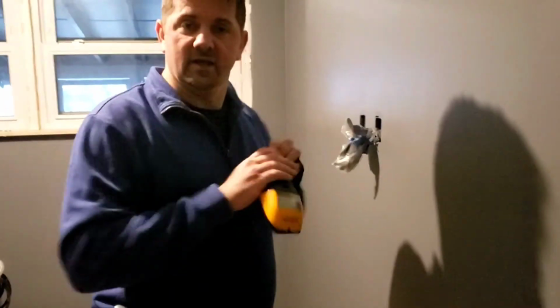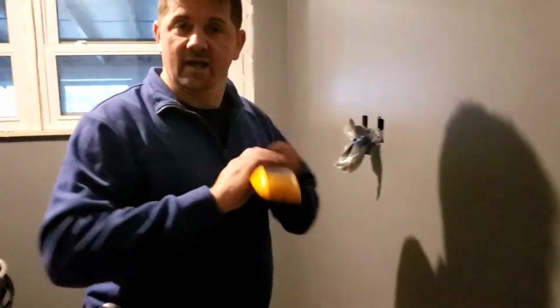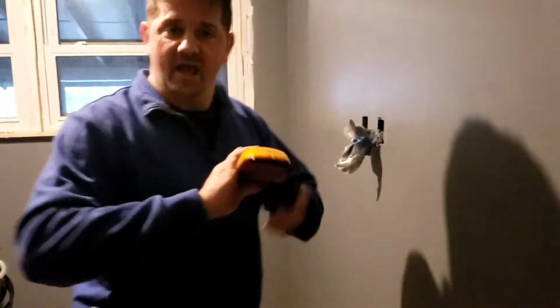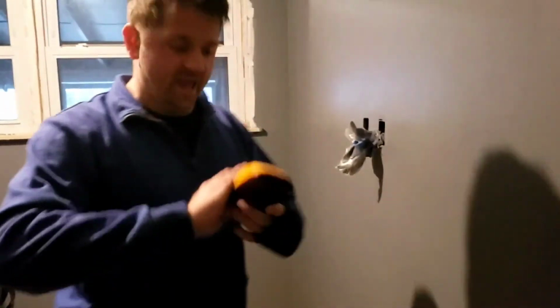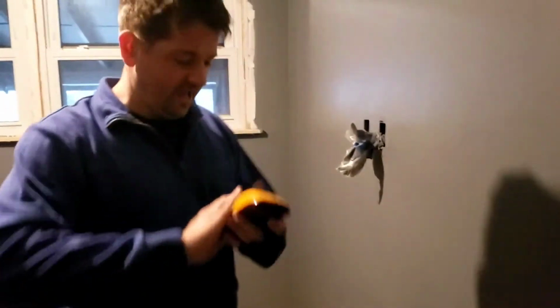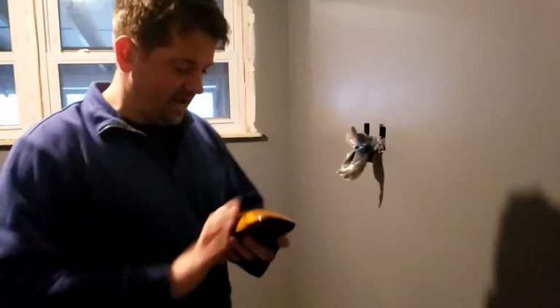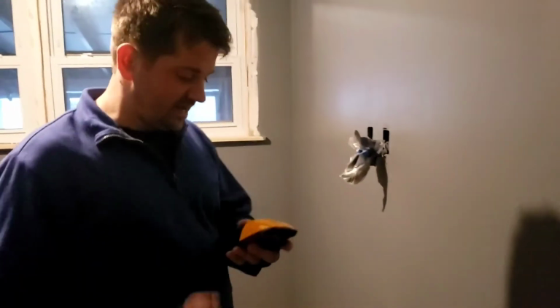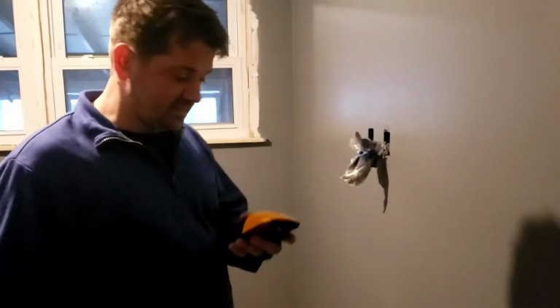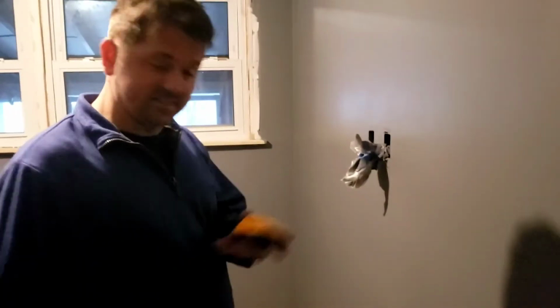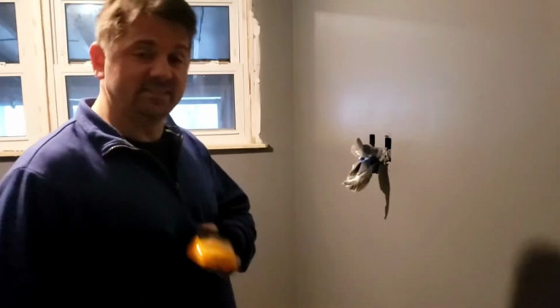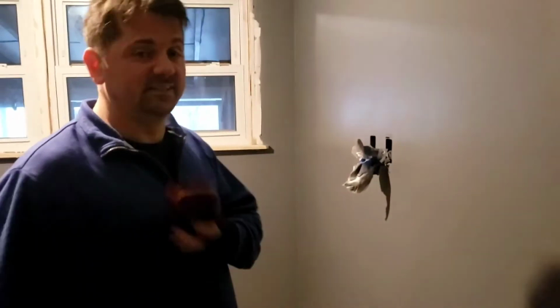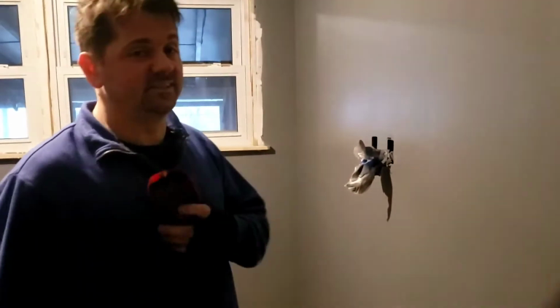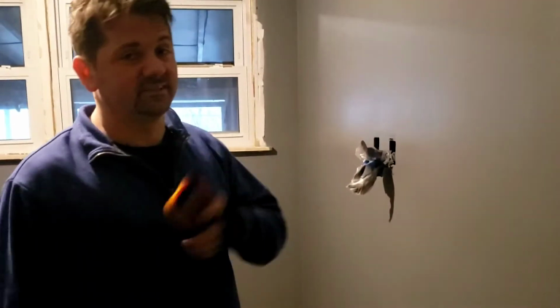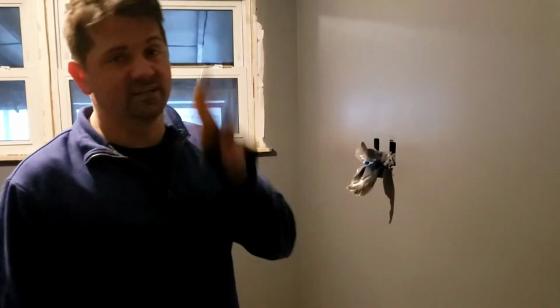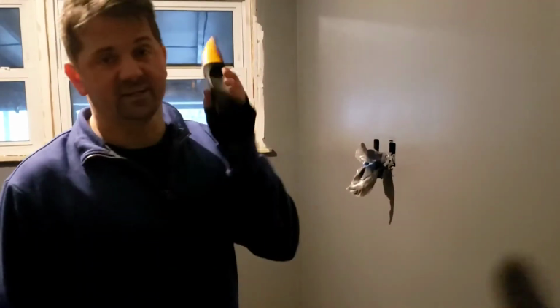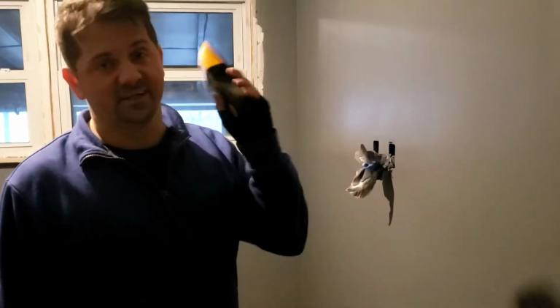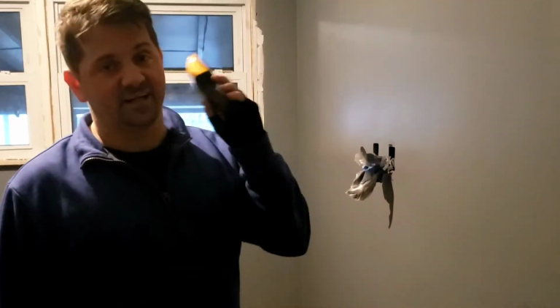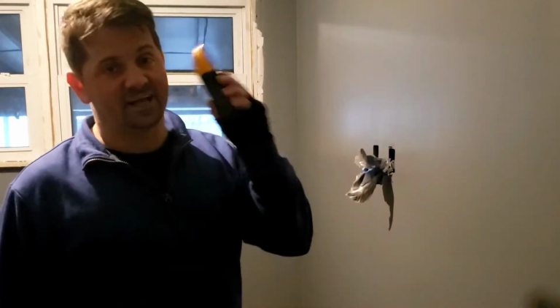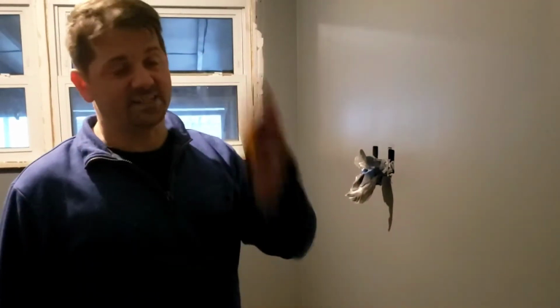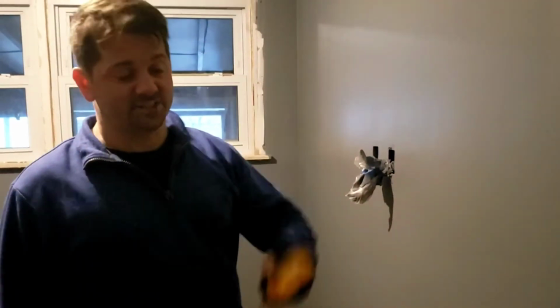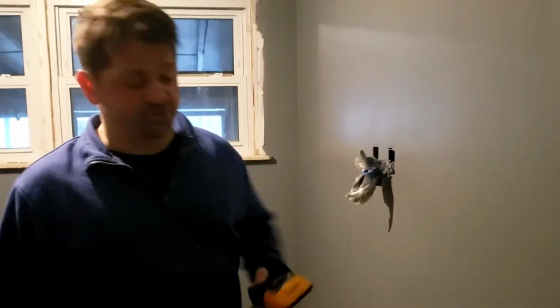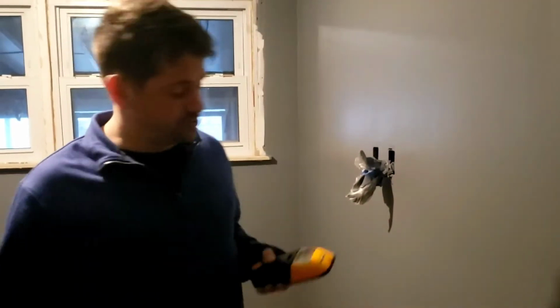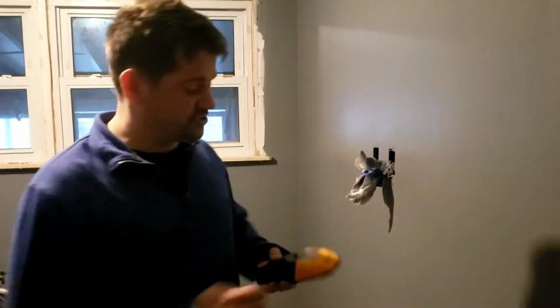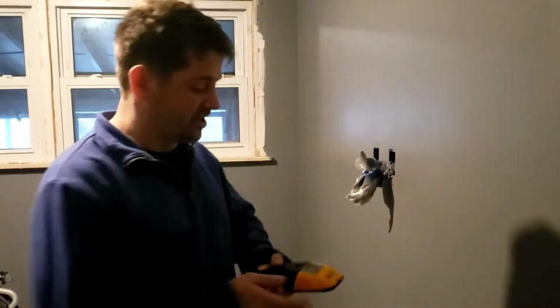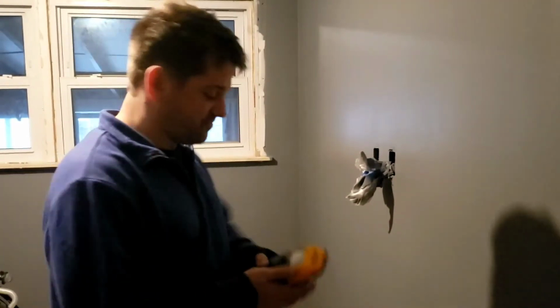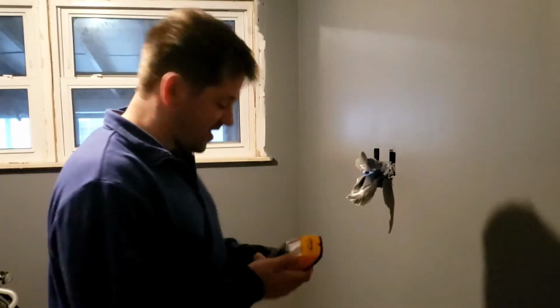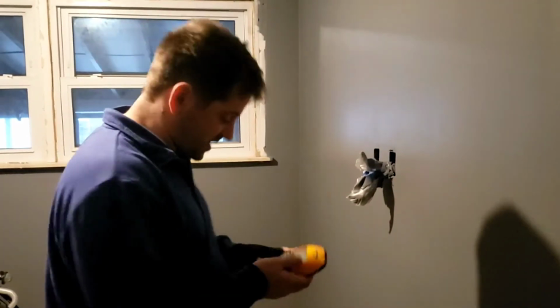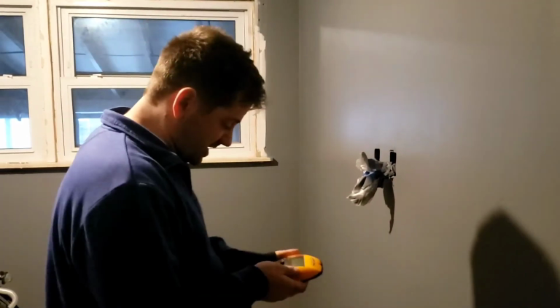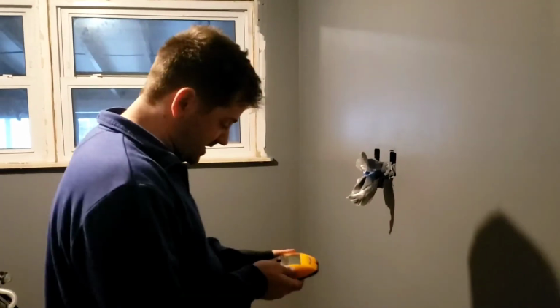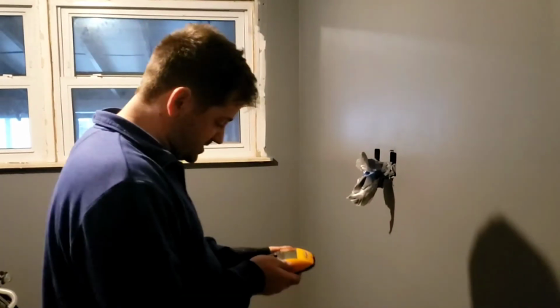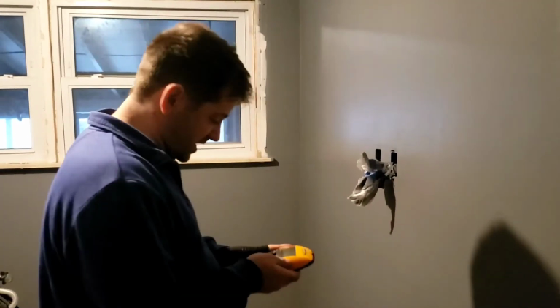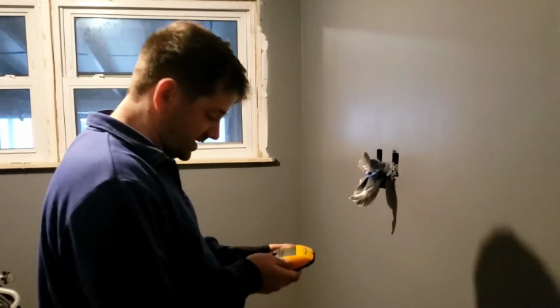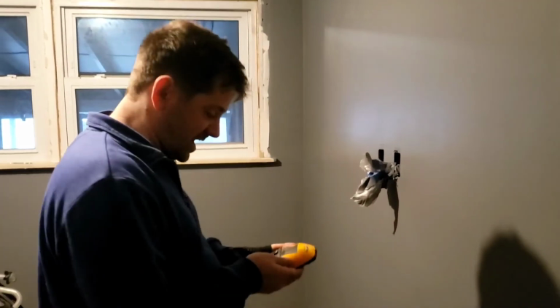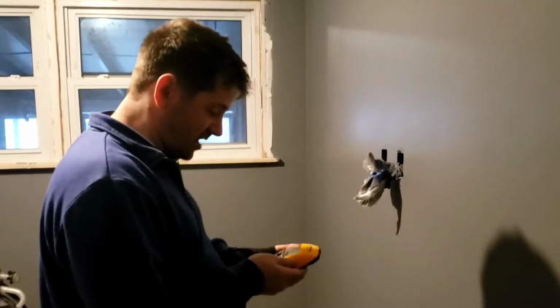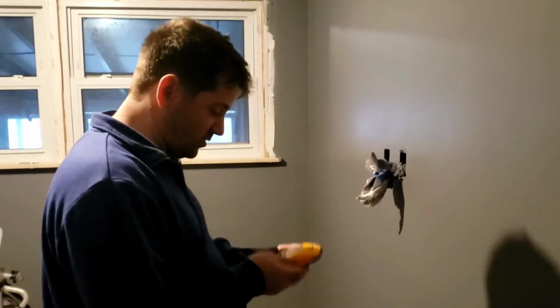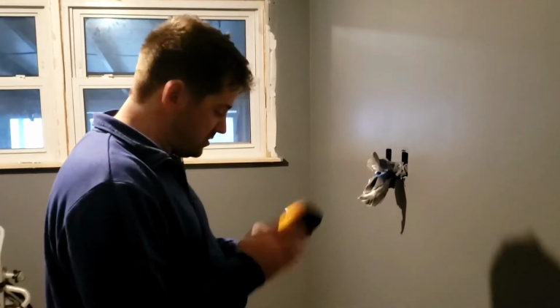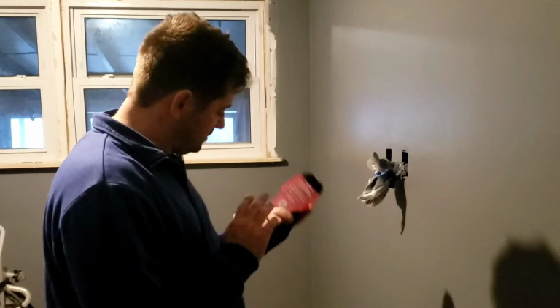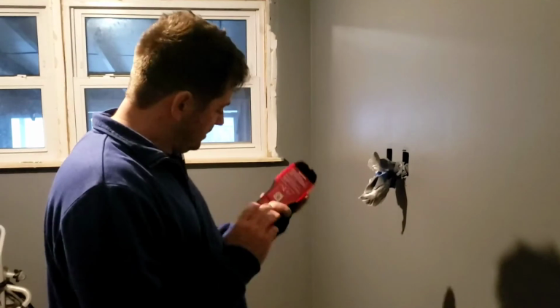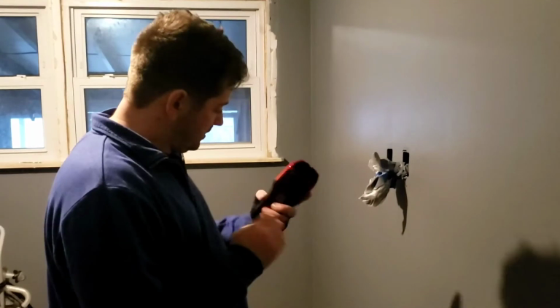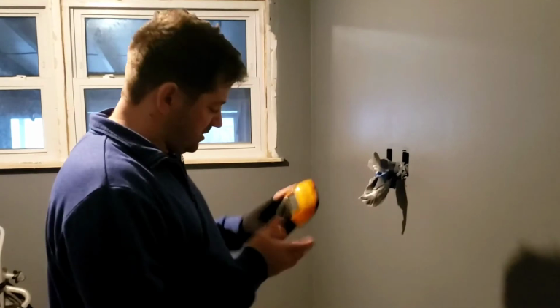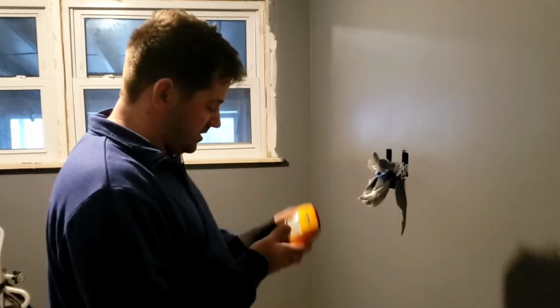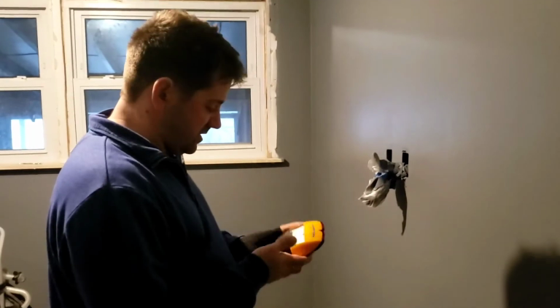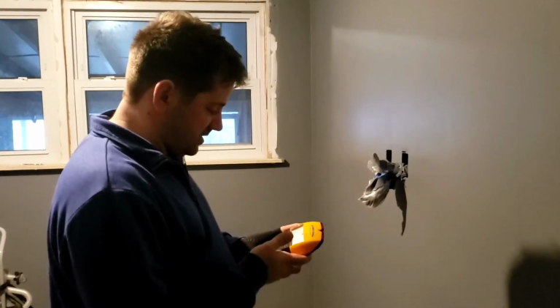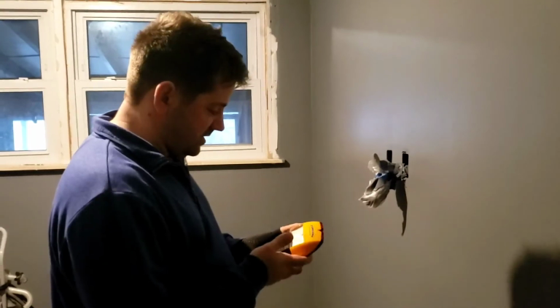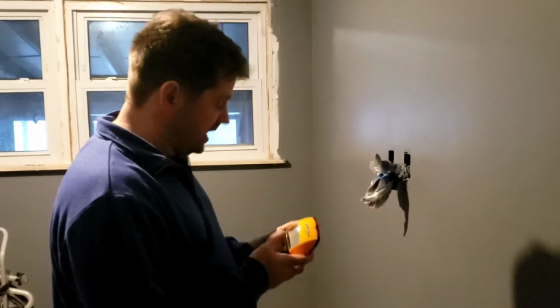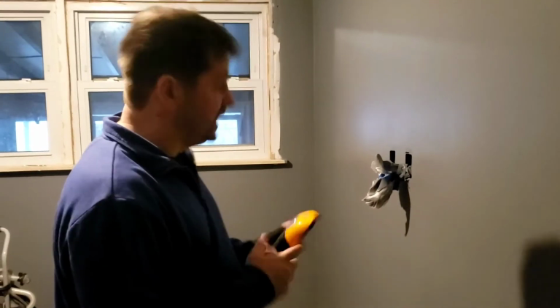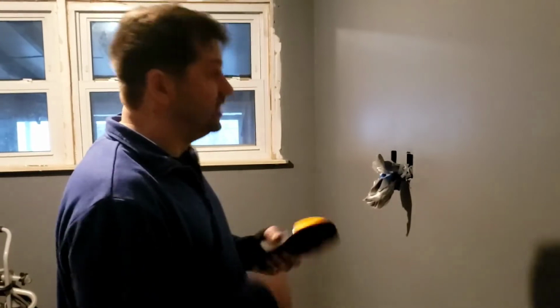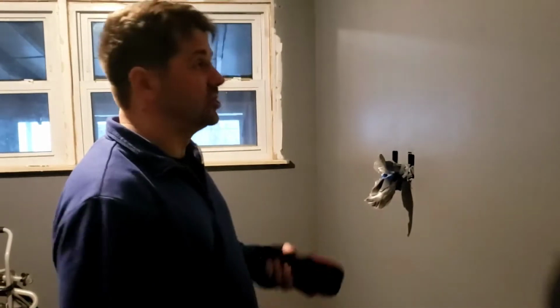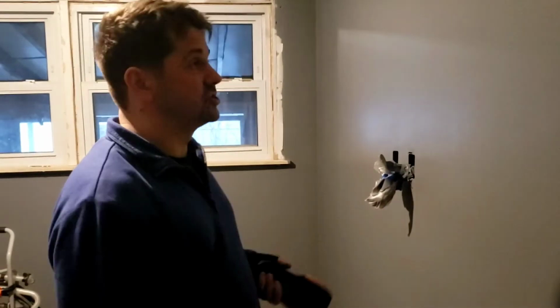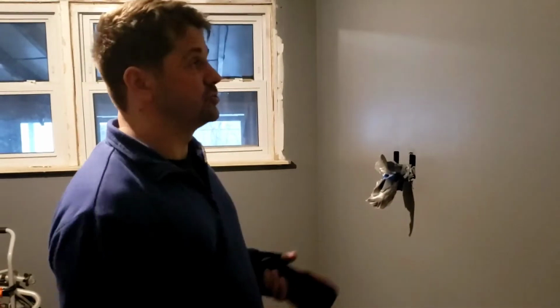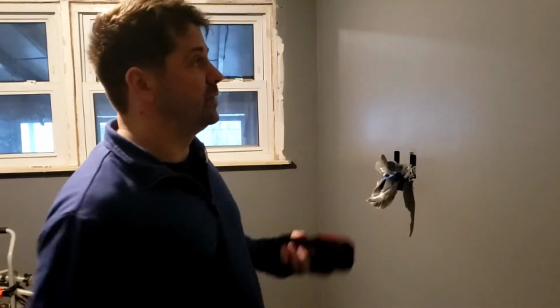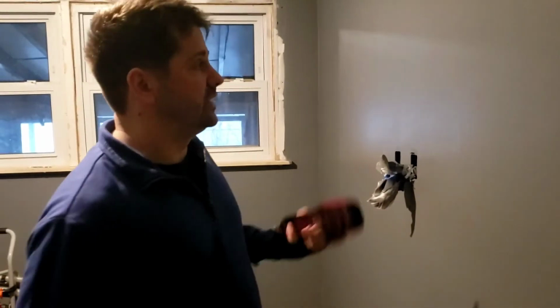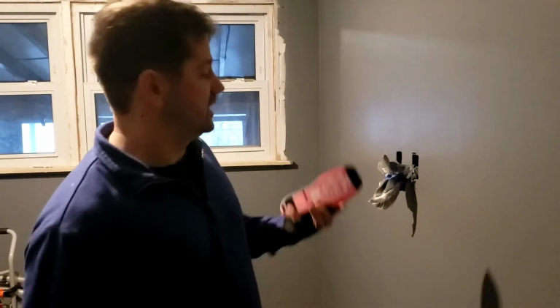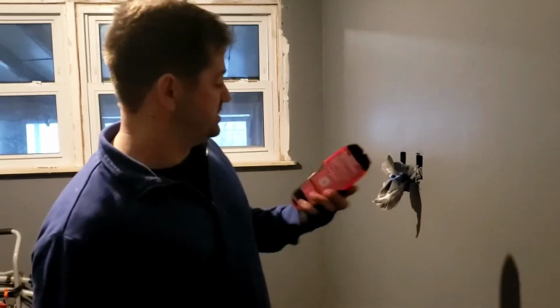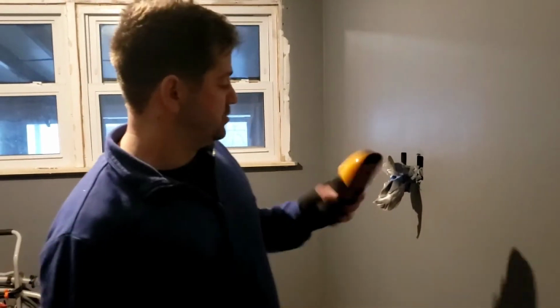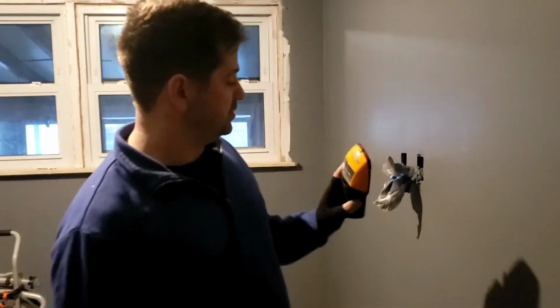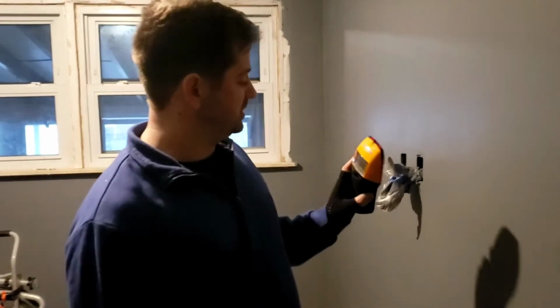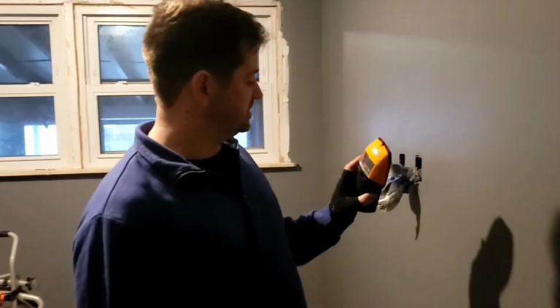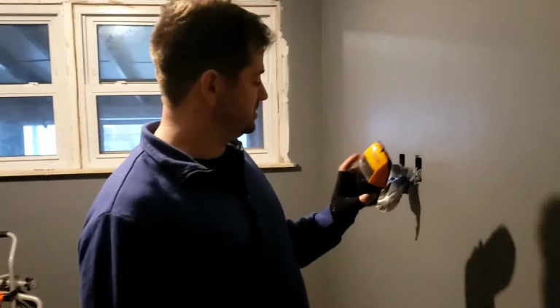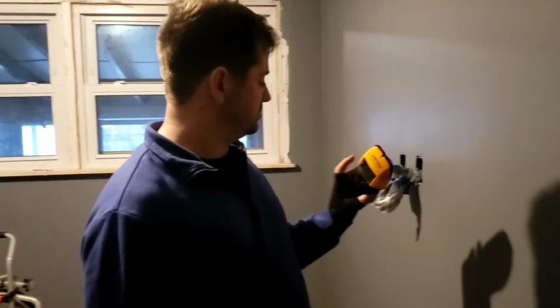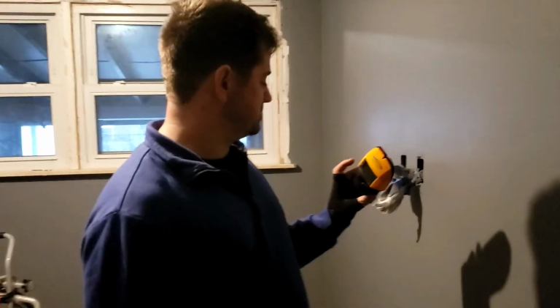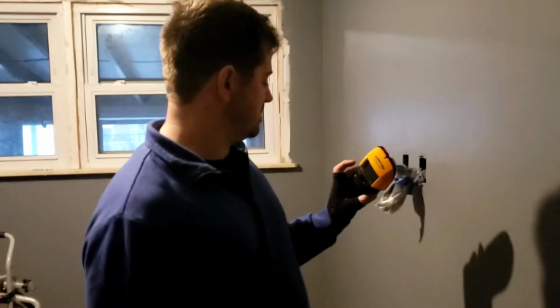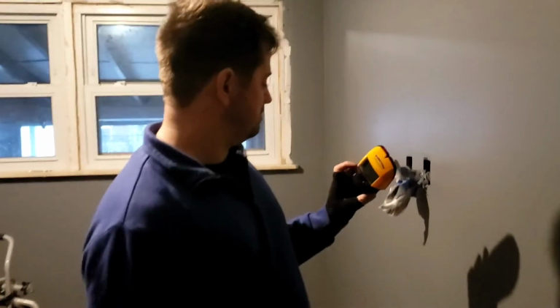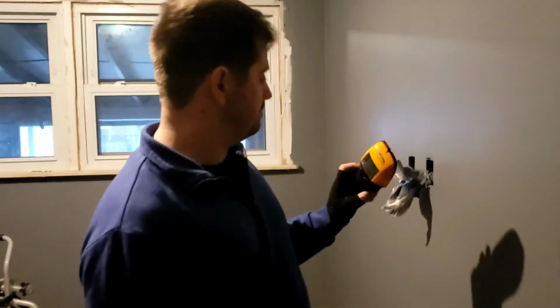Hey guys, I got this new stud finder, I gotta check it out. It looks sweet, let's see what's up.